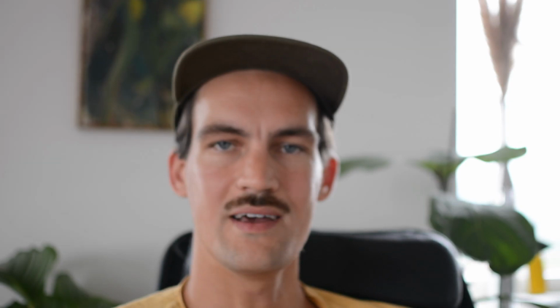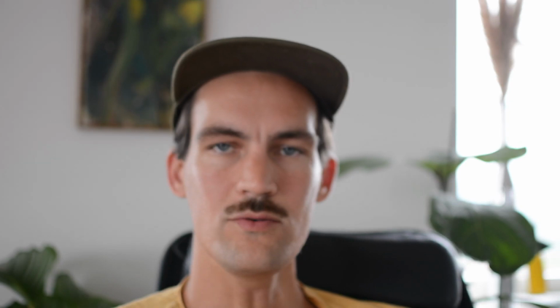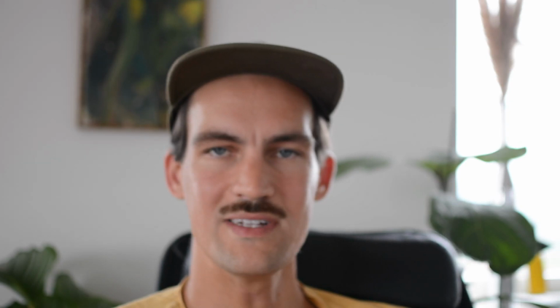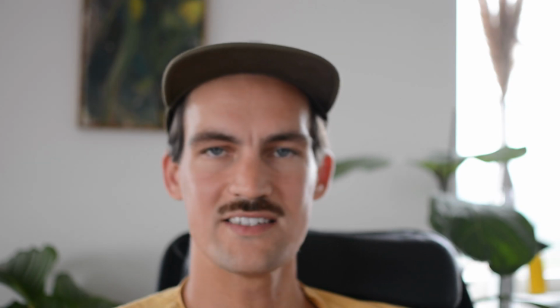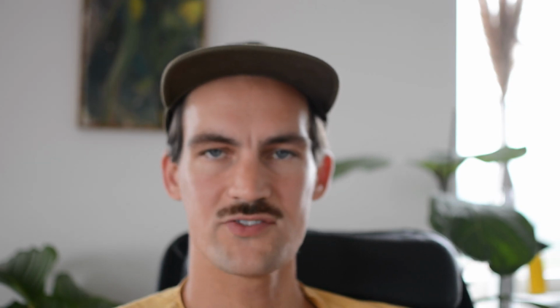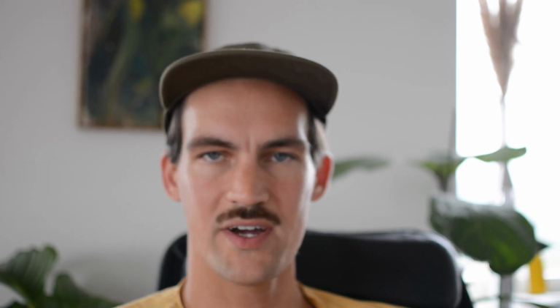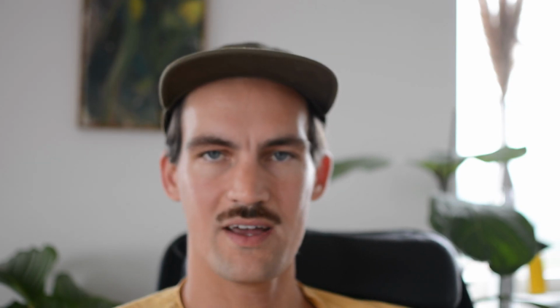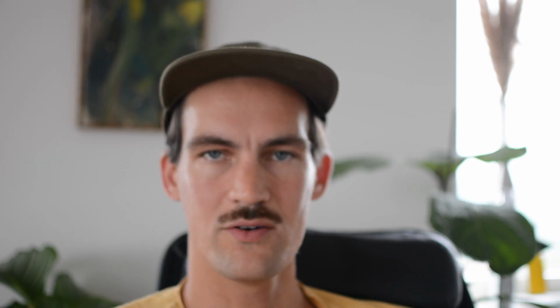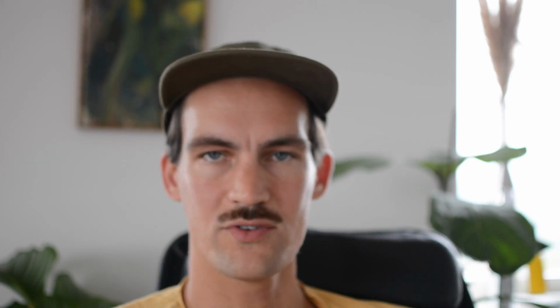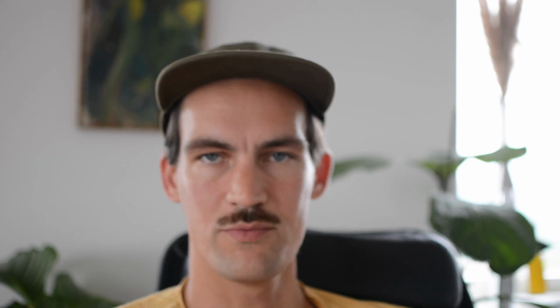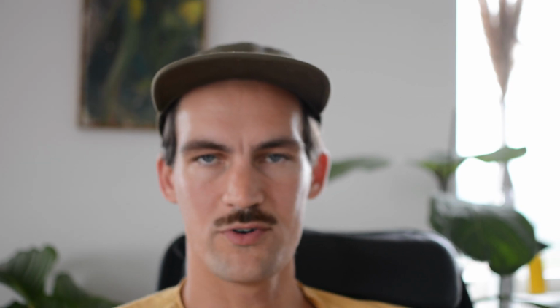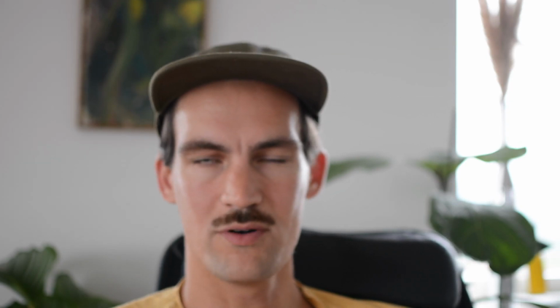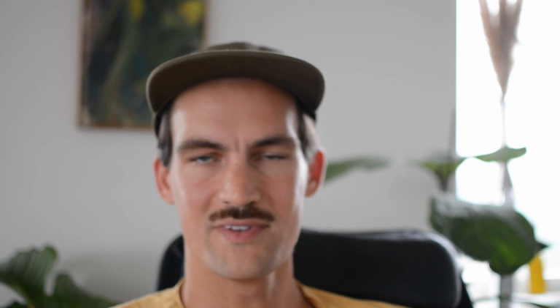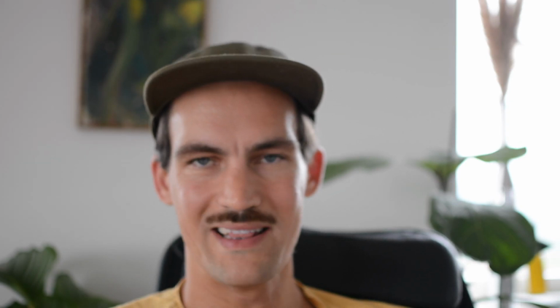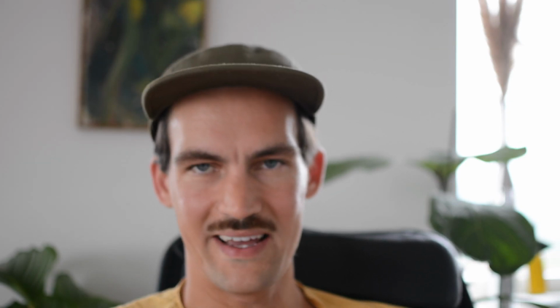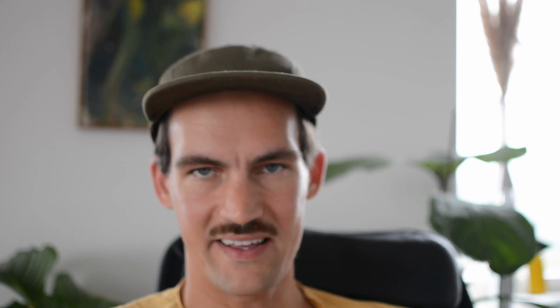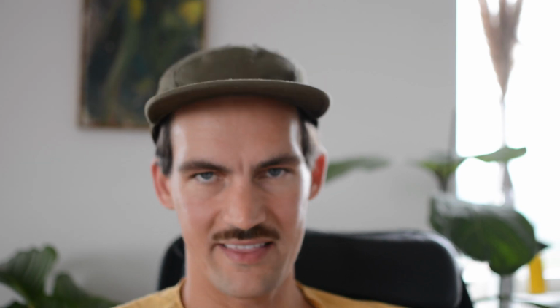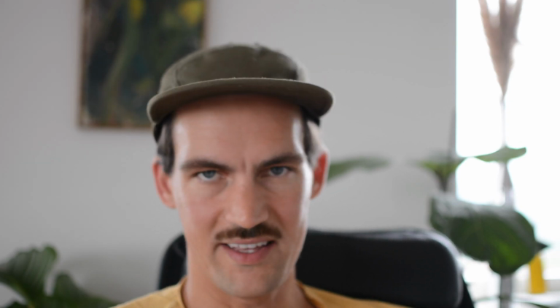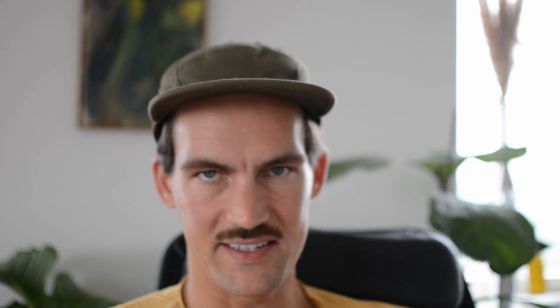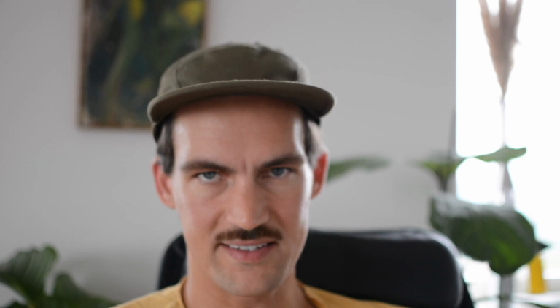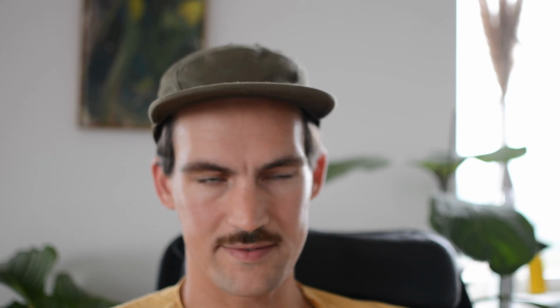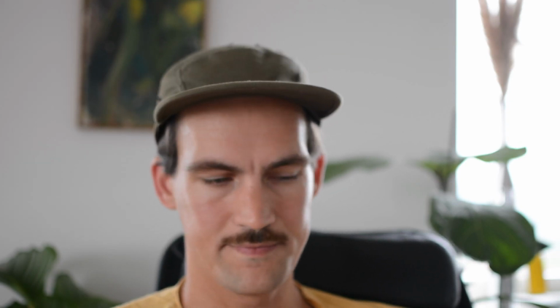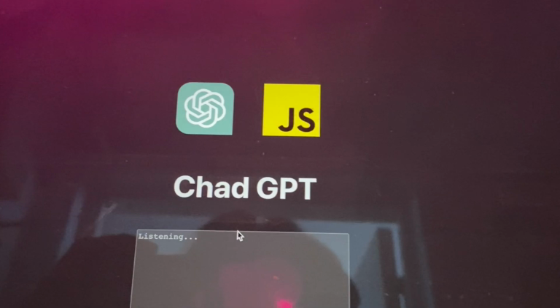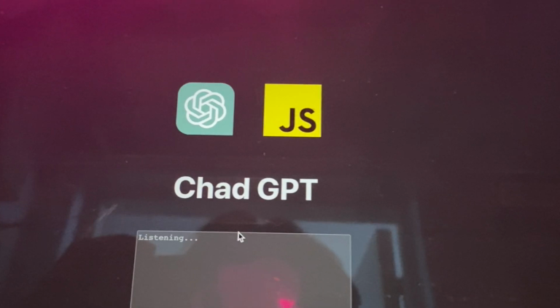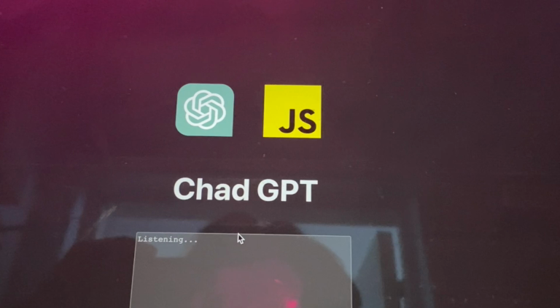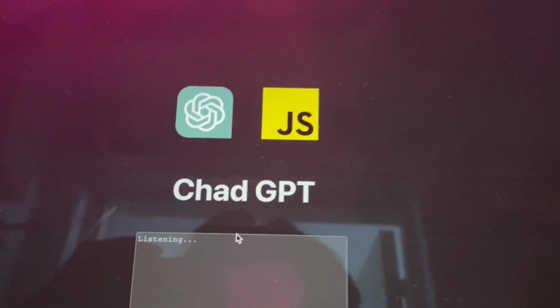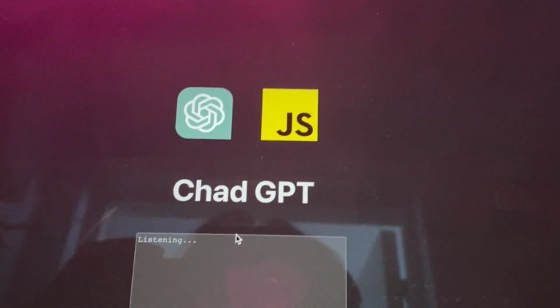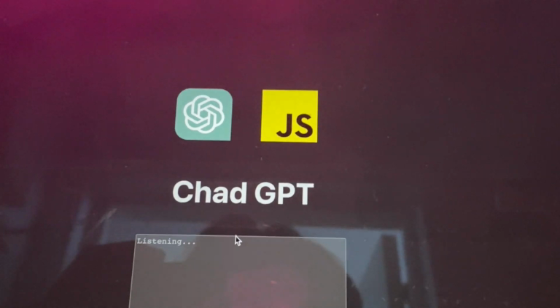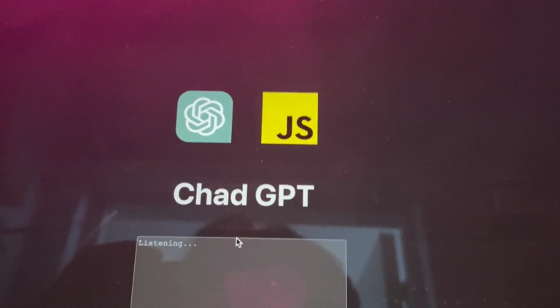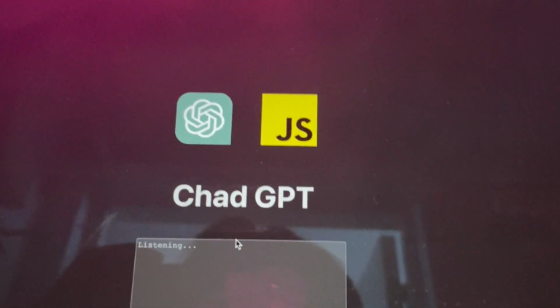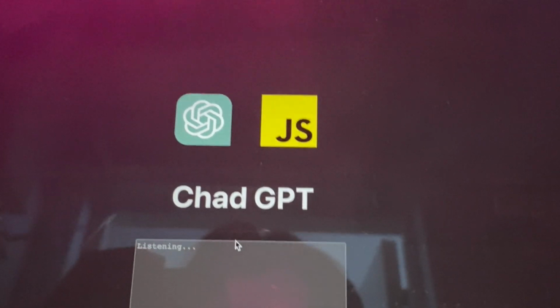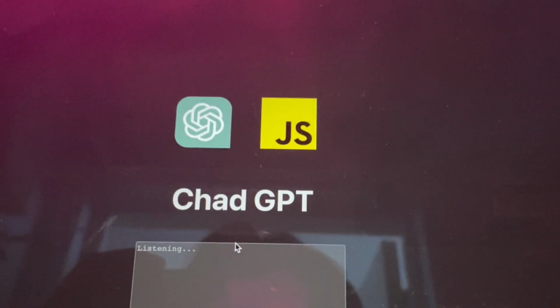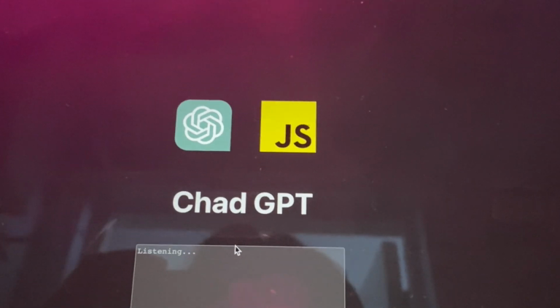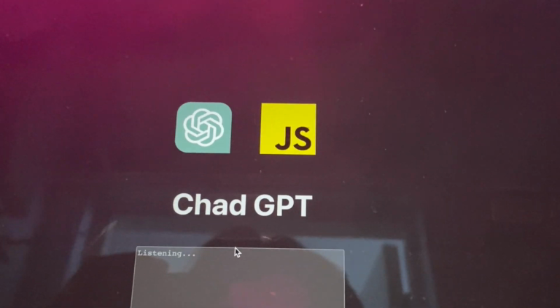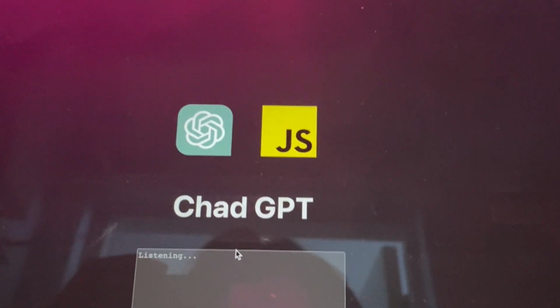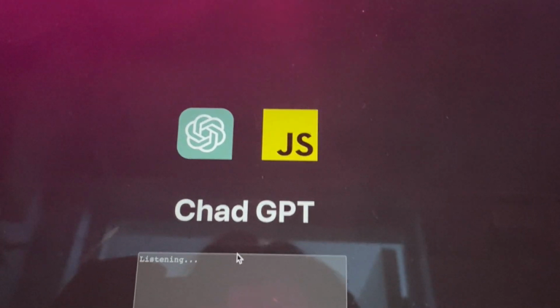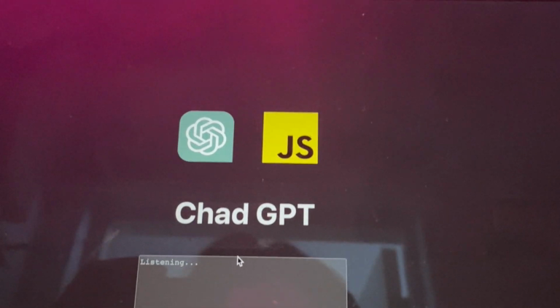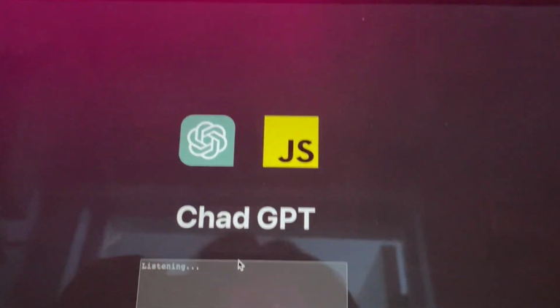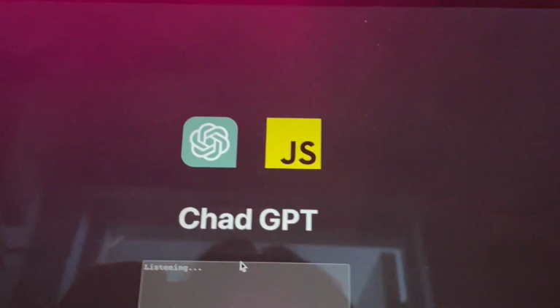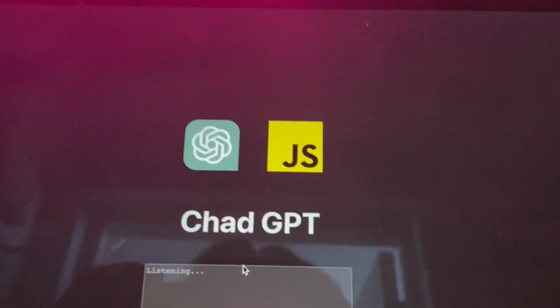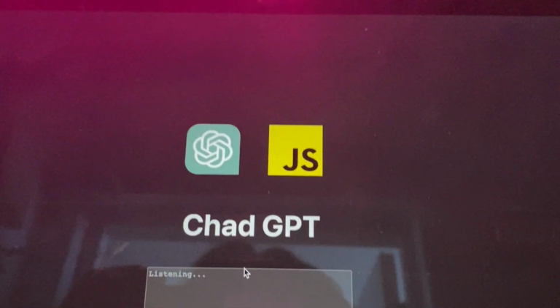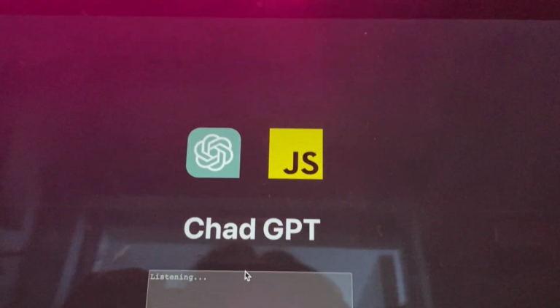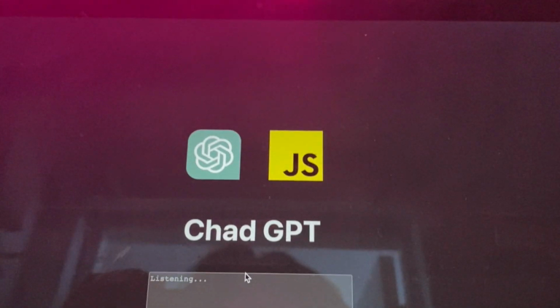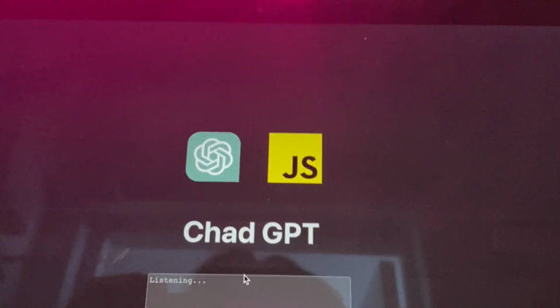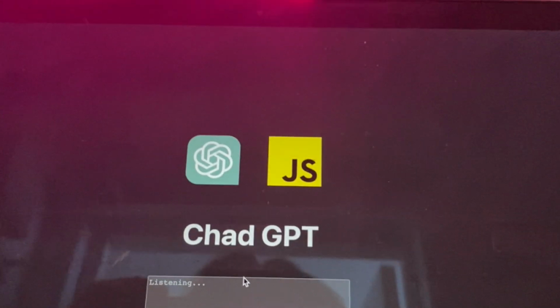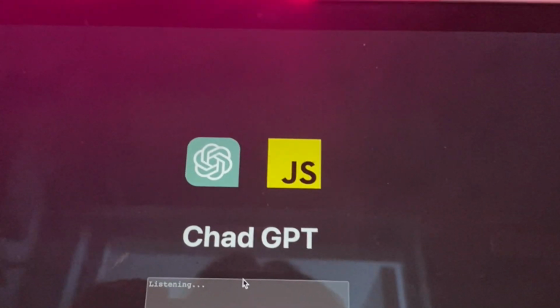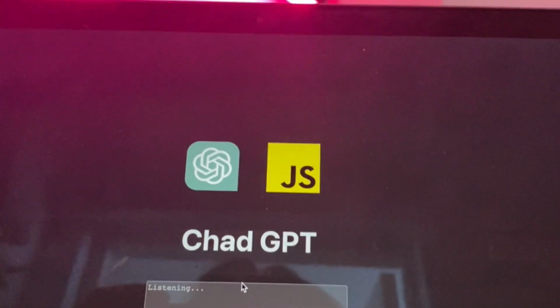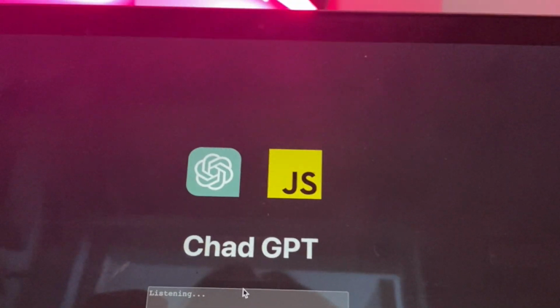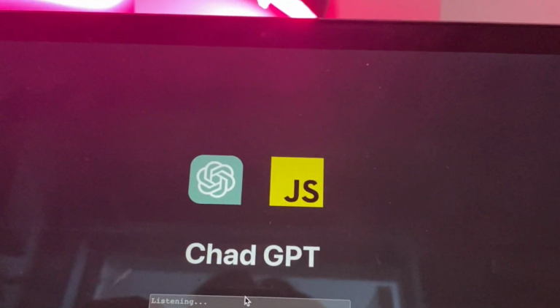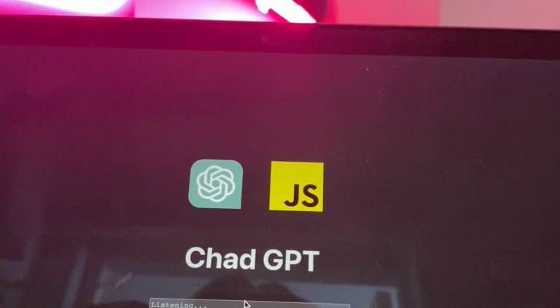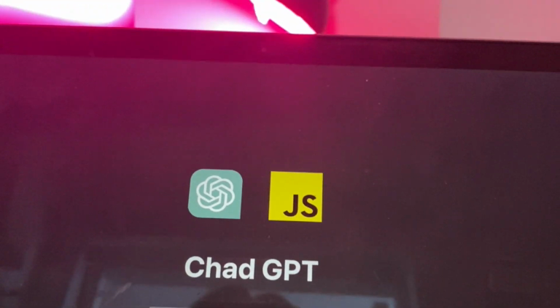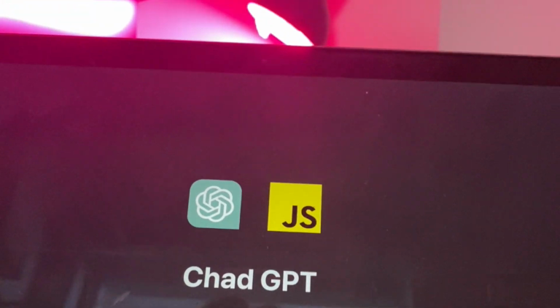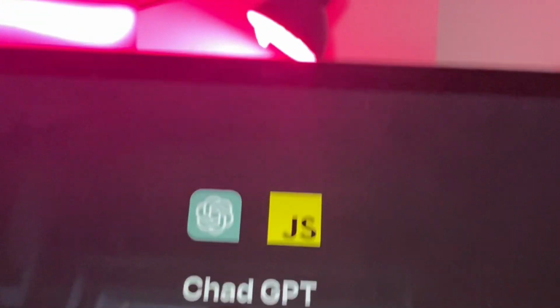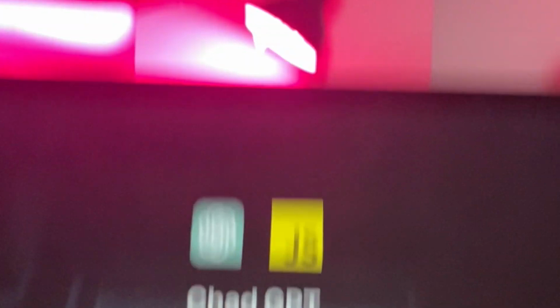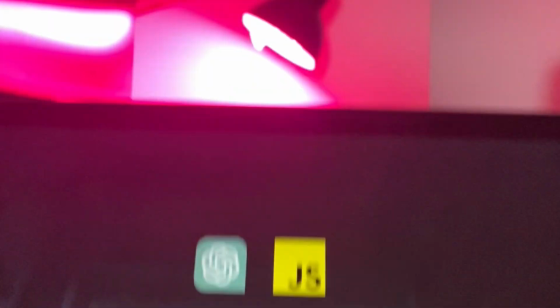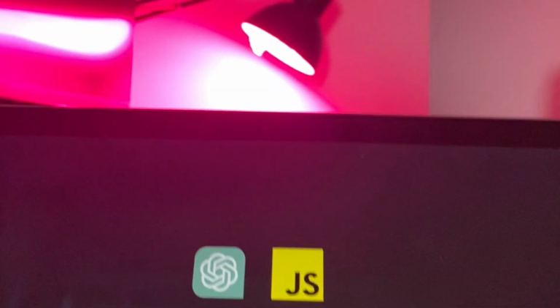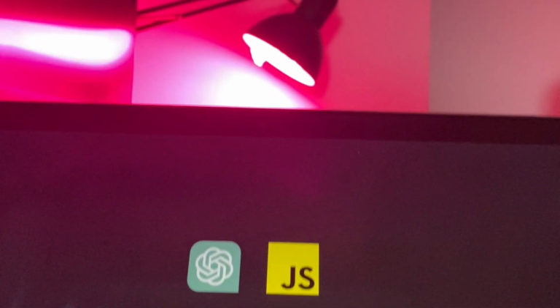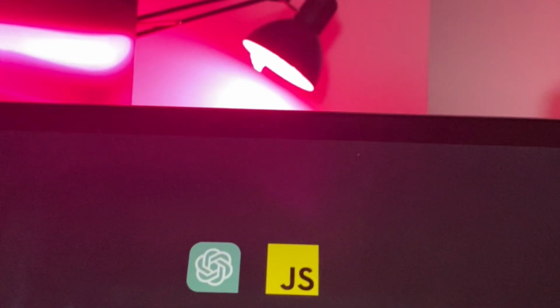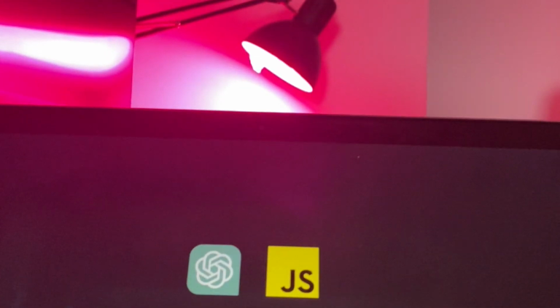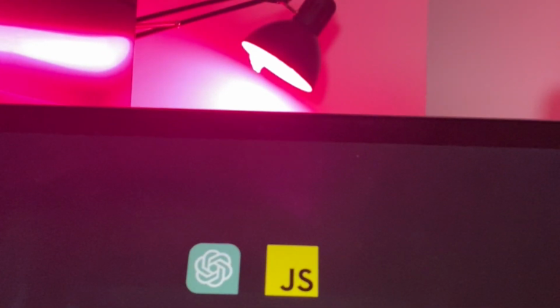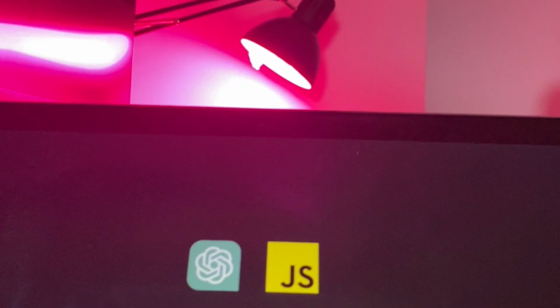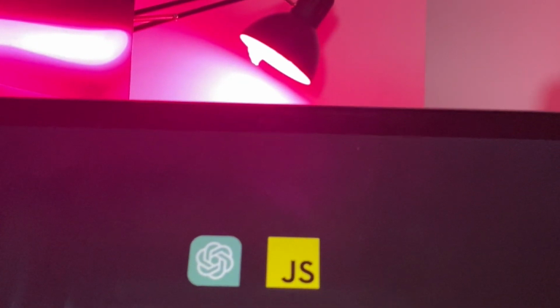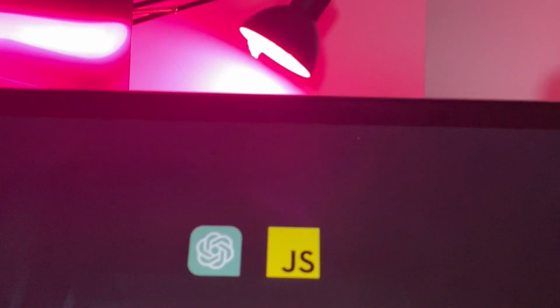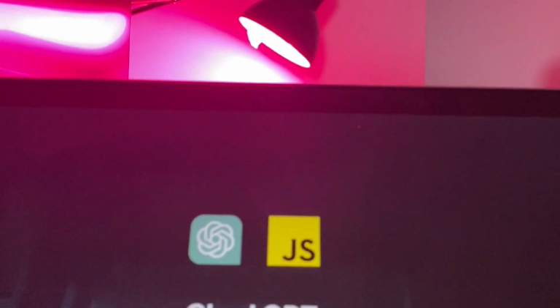Now let's try out a prompt like this: every second, change my background color and set that same color to all my Livex lights.